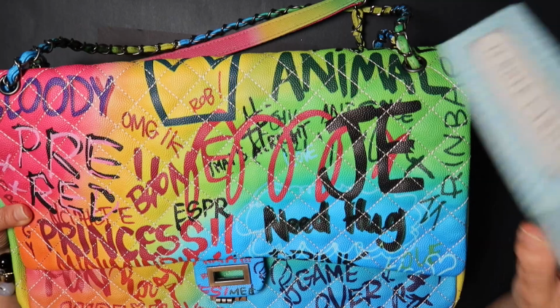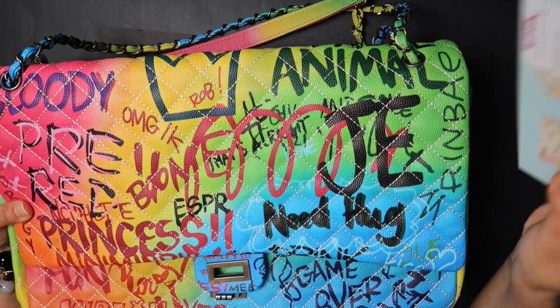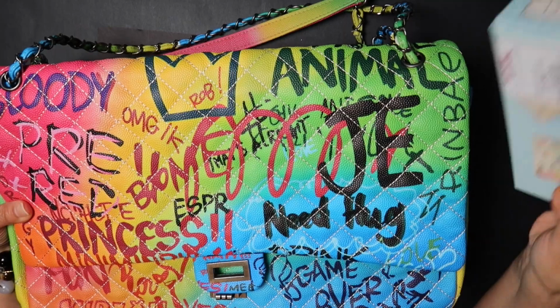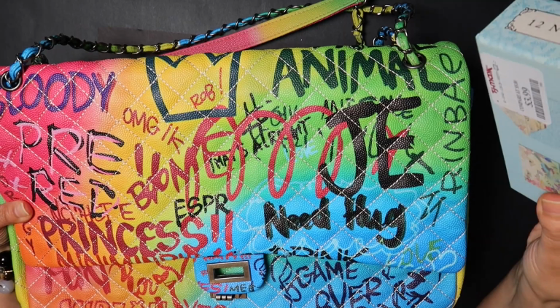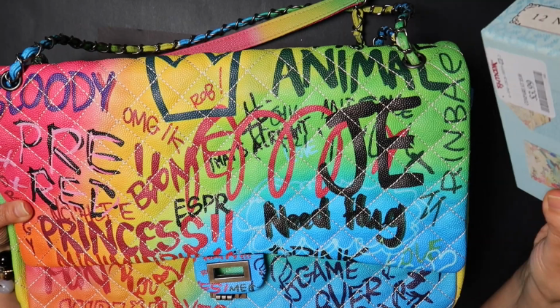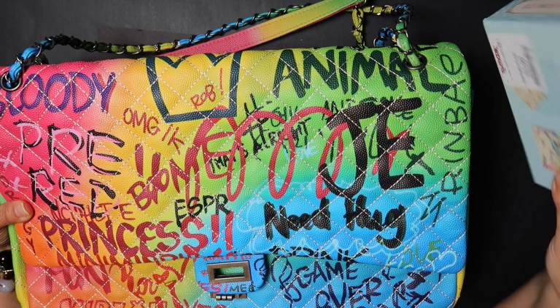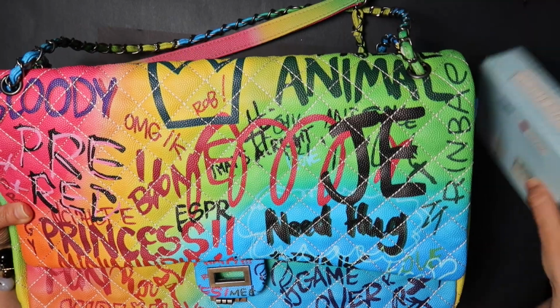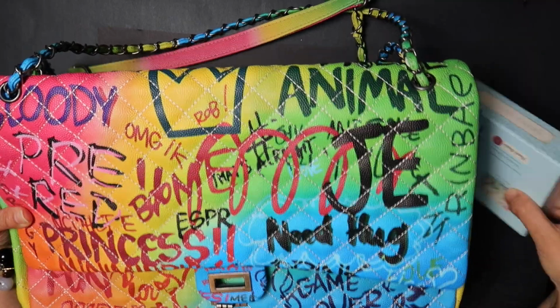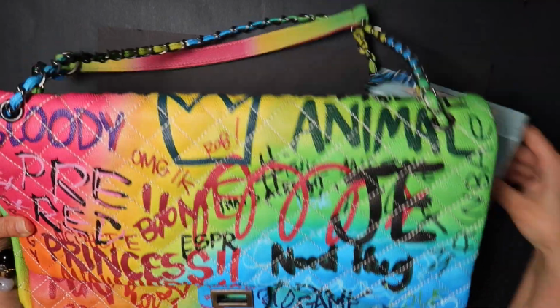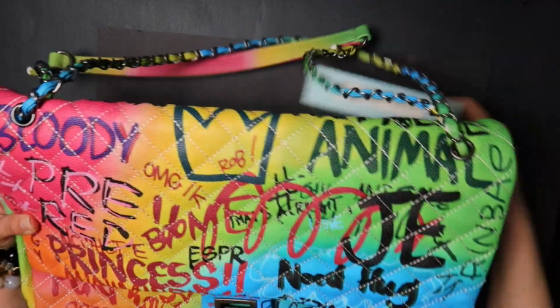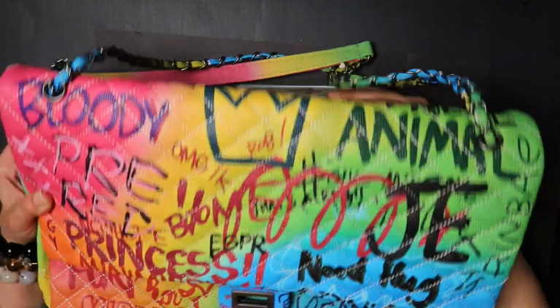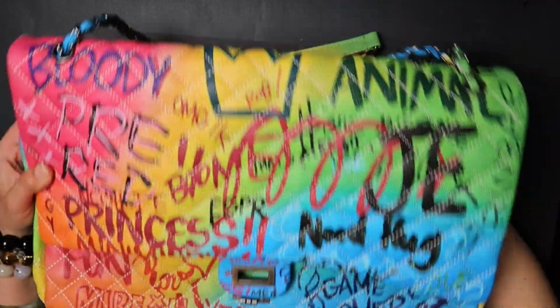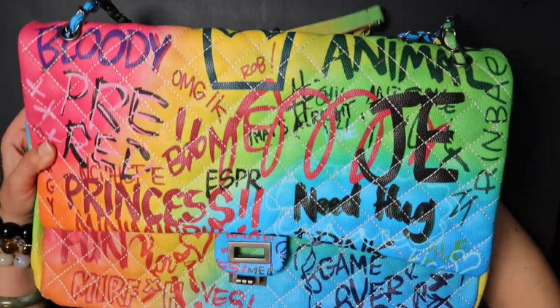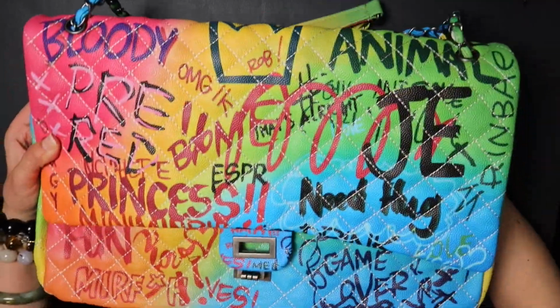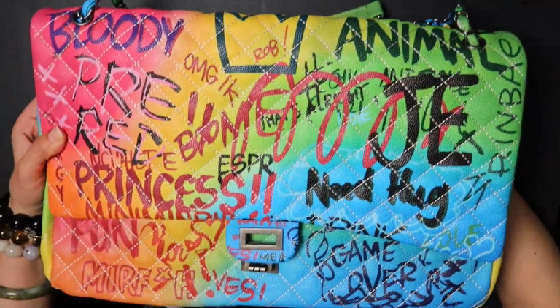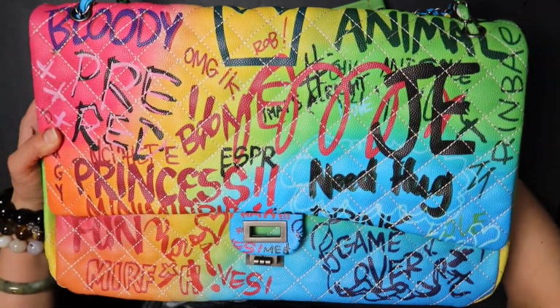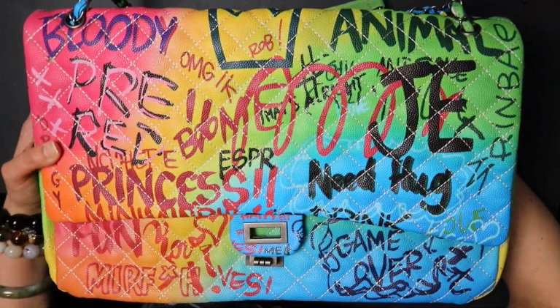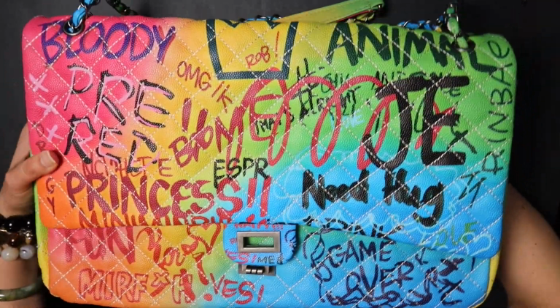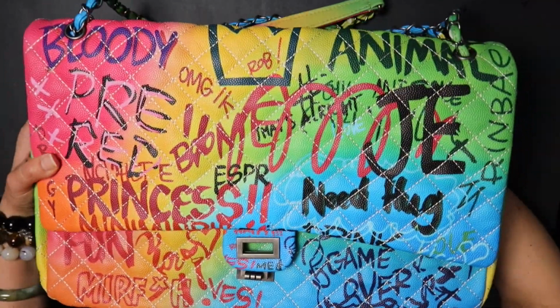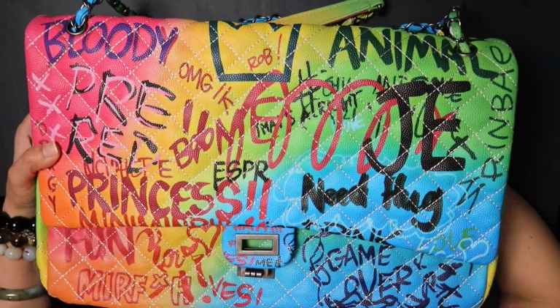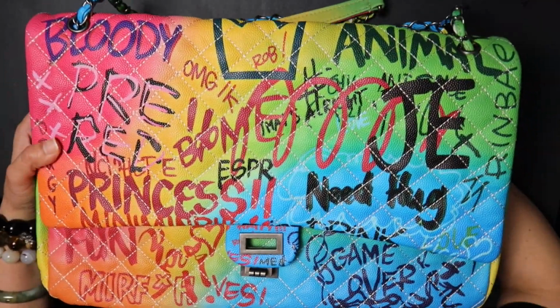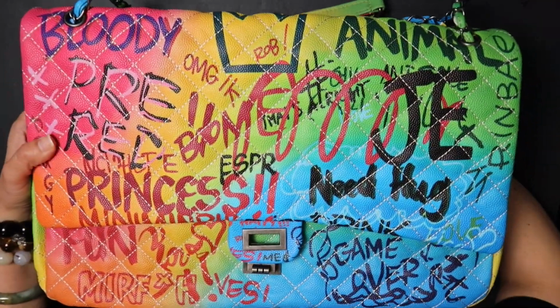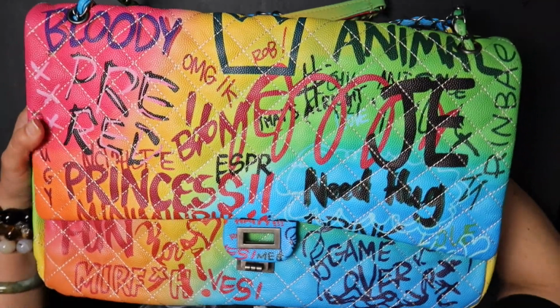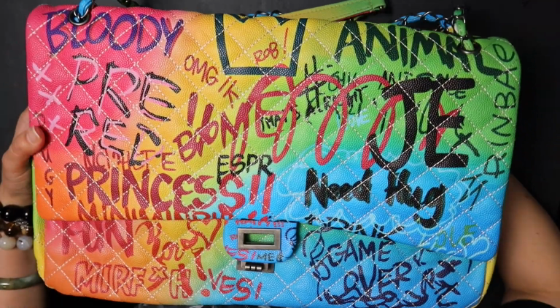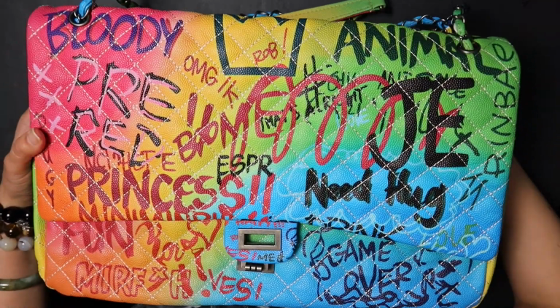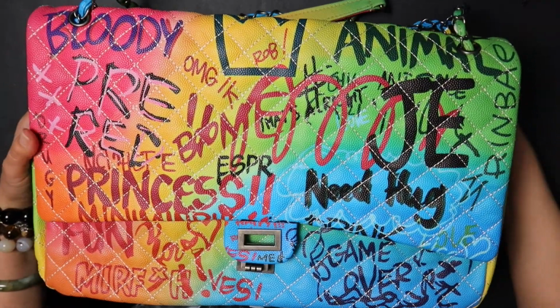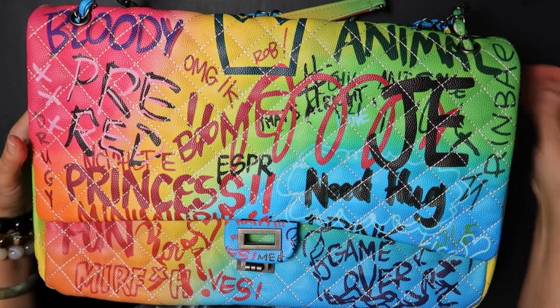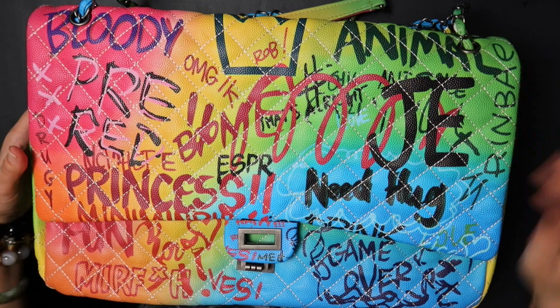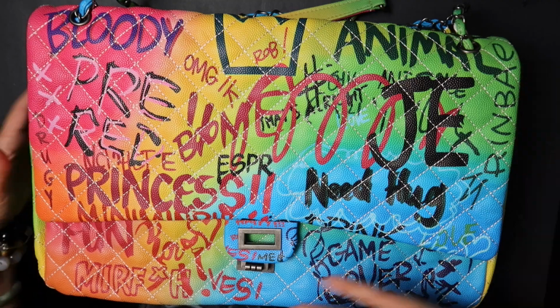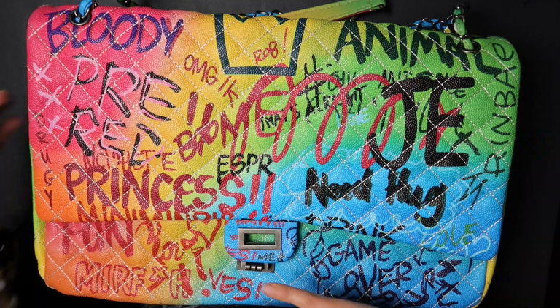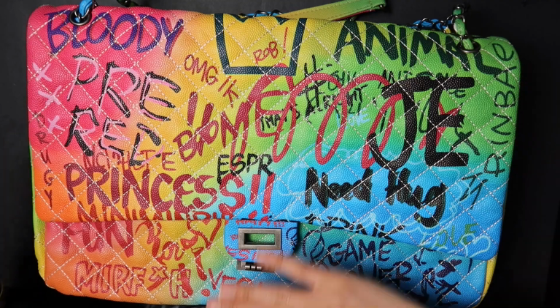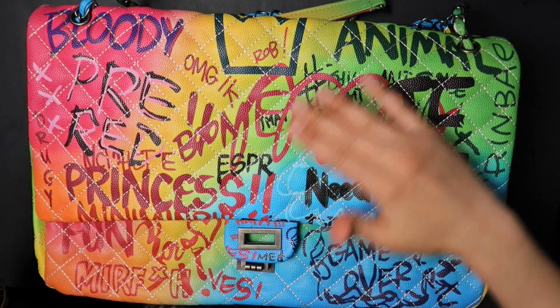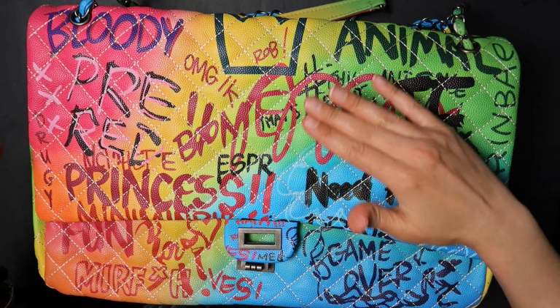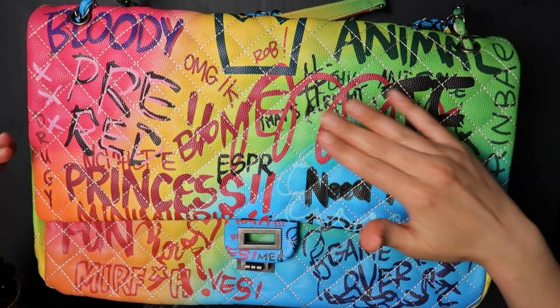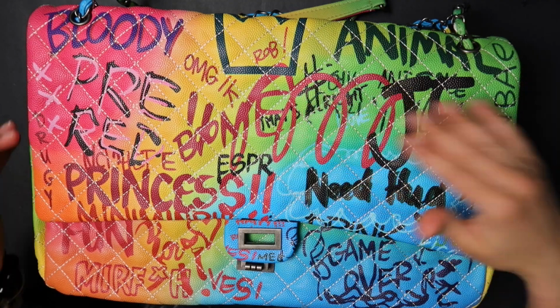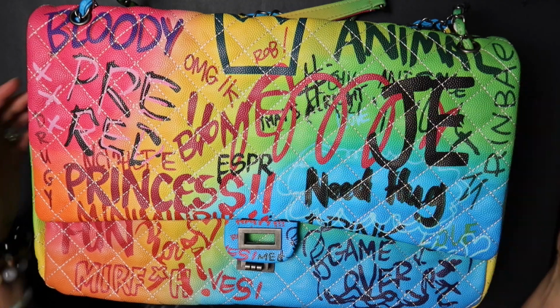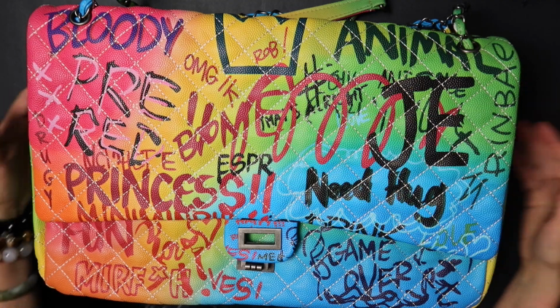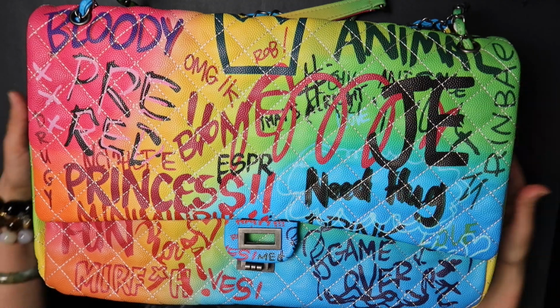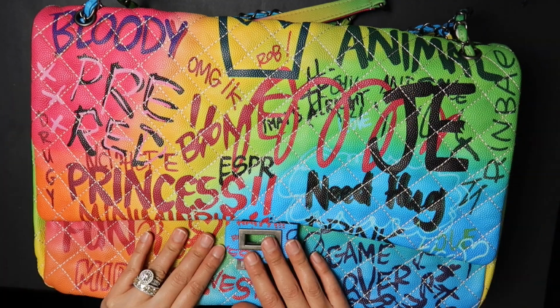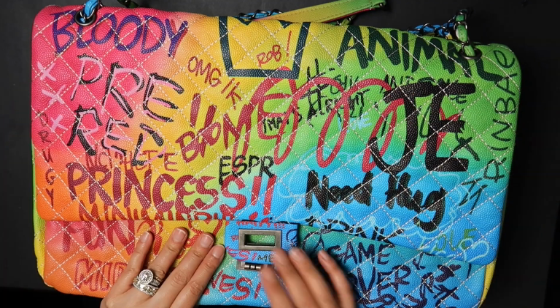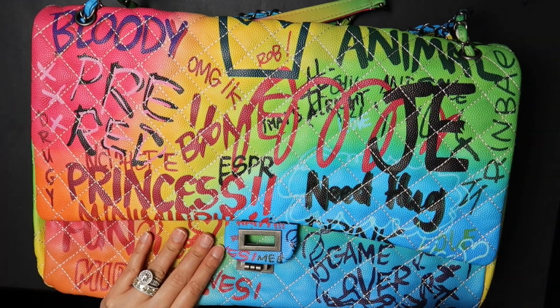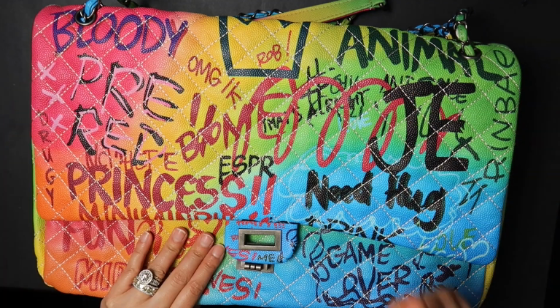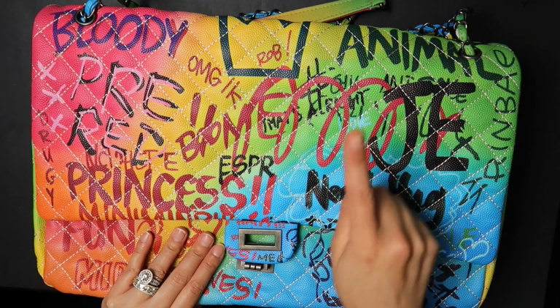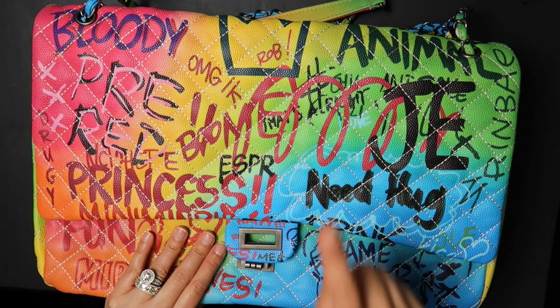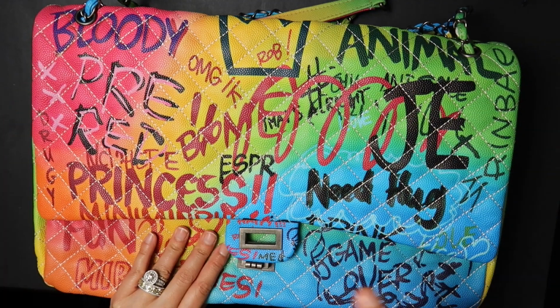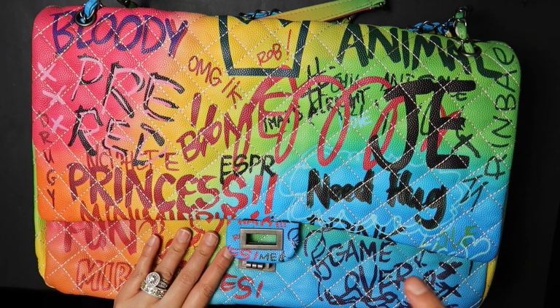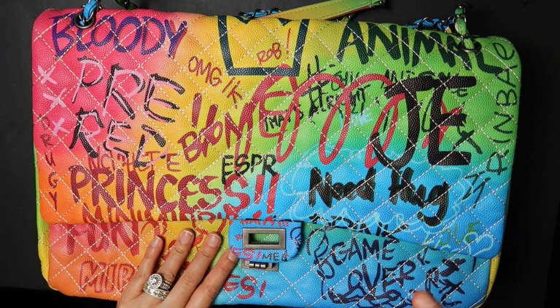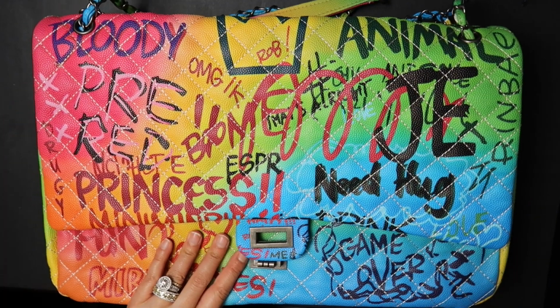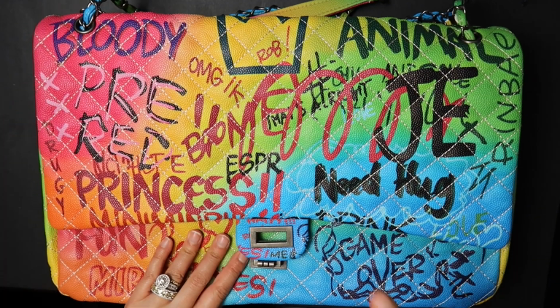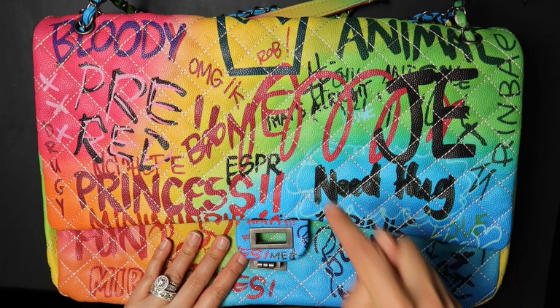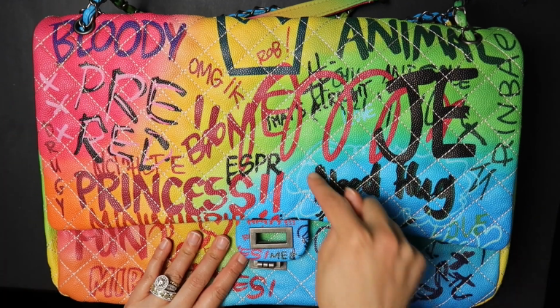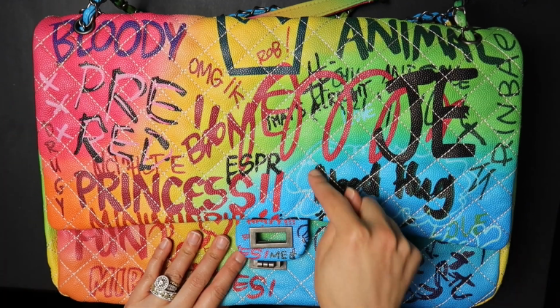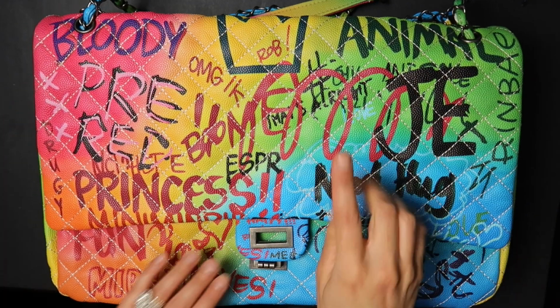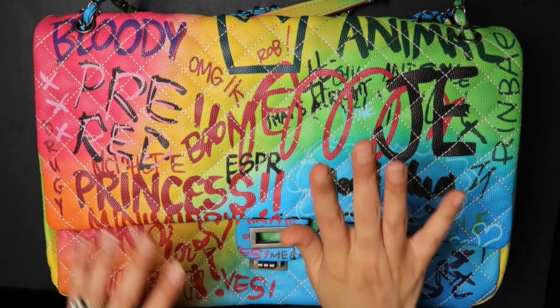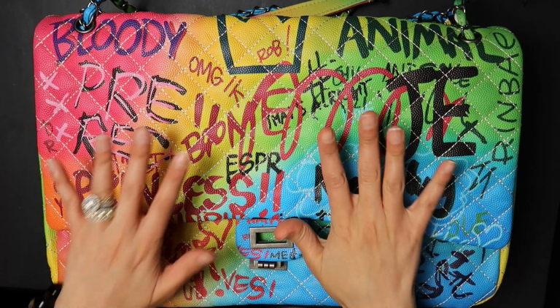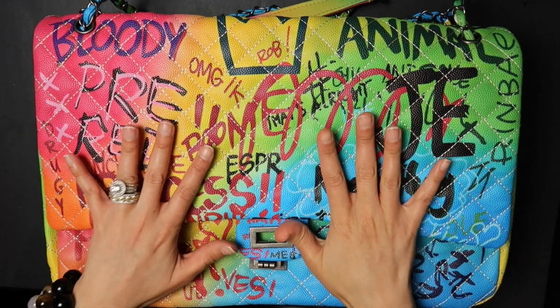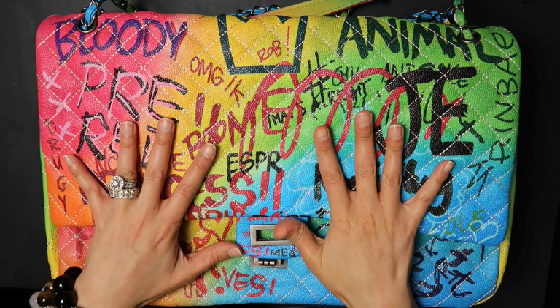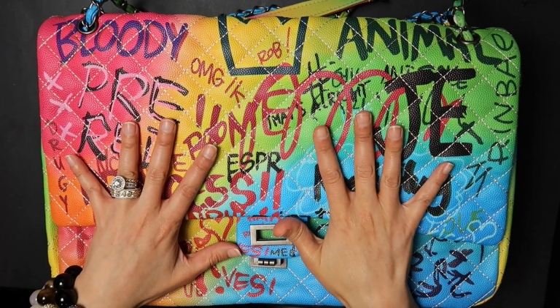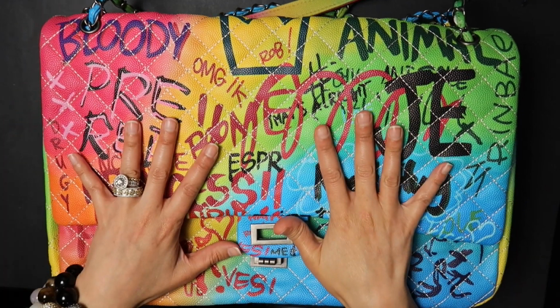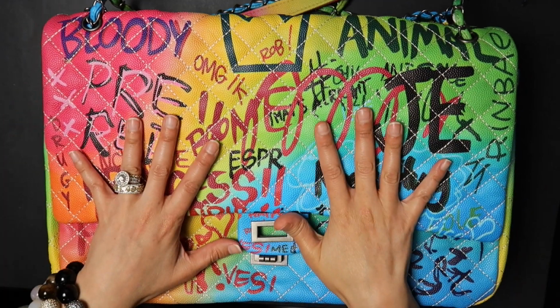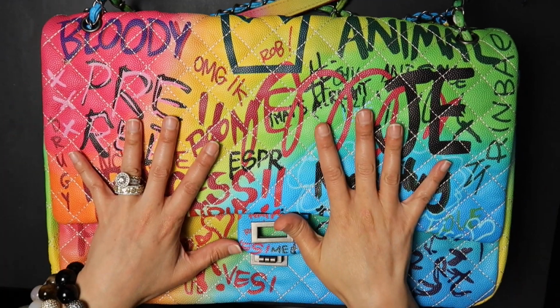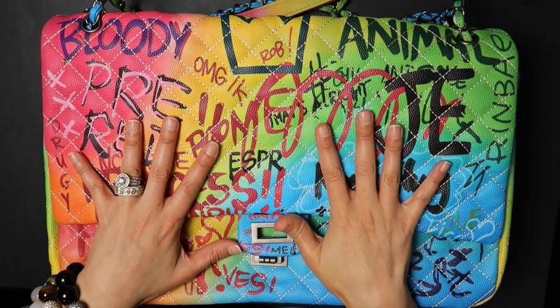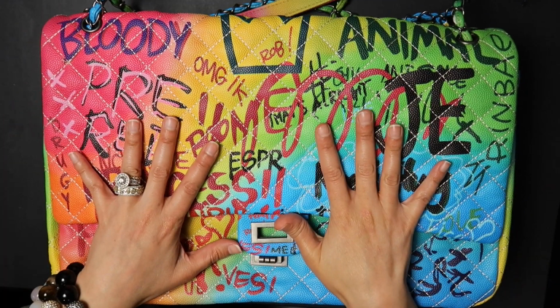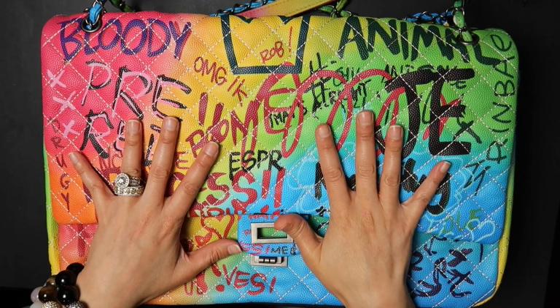First thing you're going to do is prop your bag so that it is leveled. You're also going to want to stuff it so that it's firm.